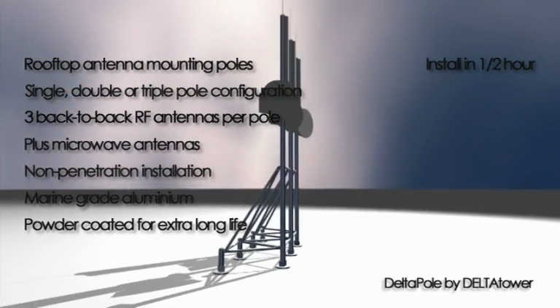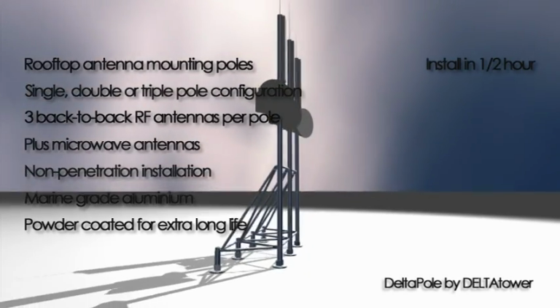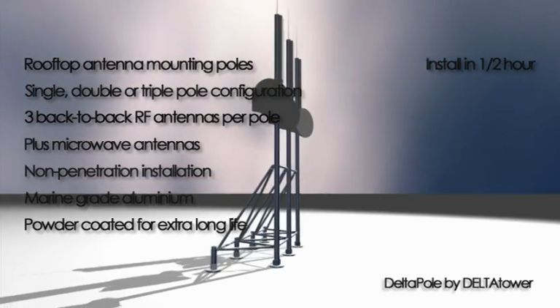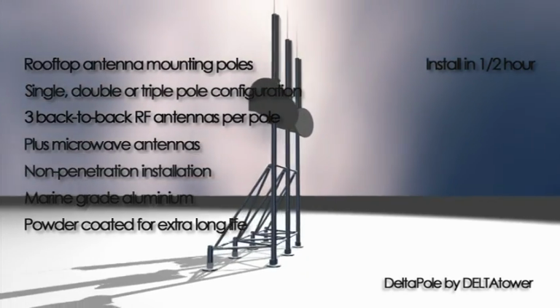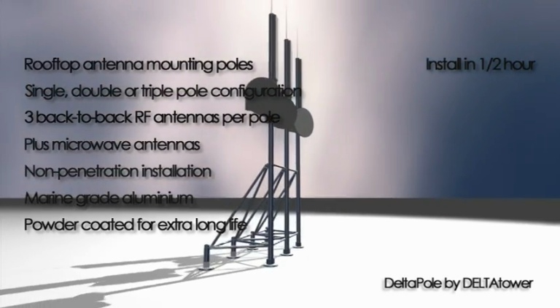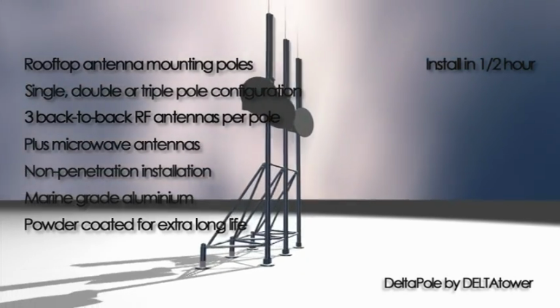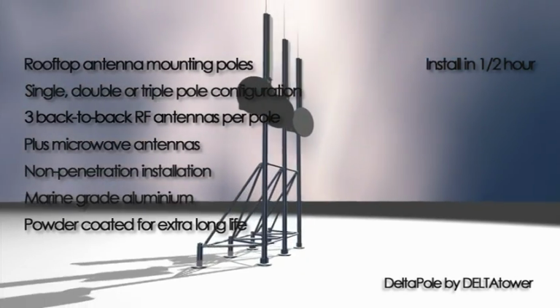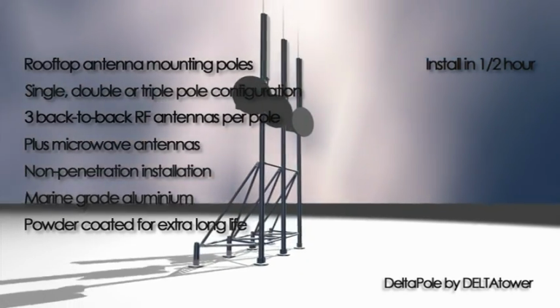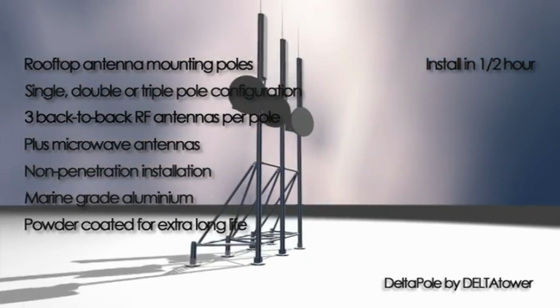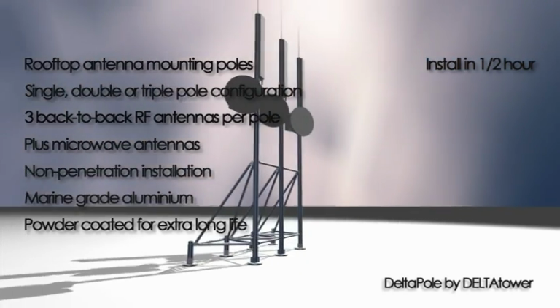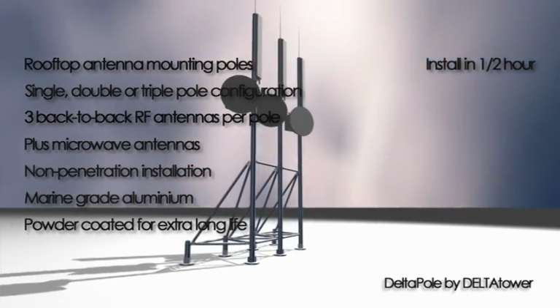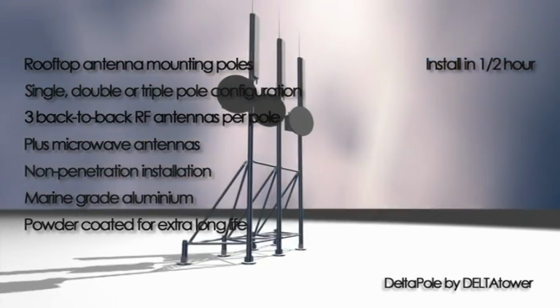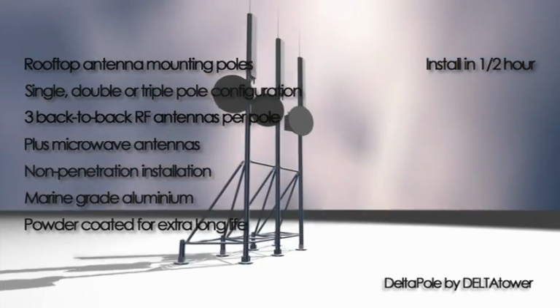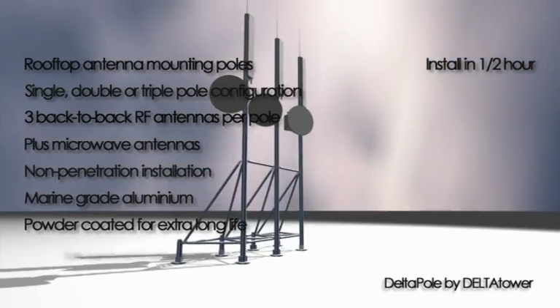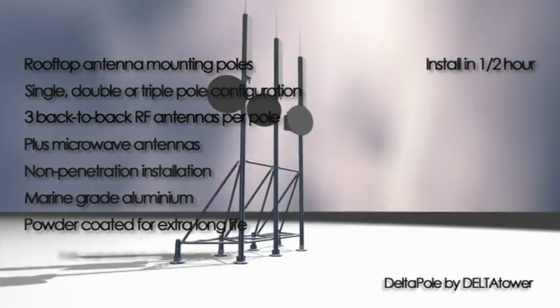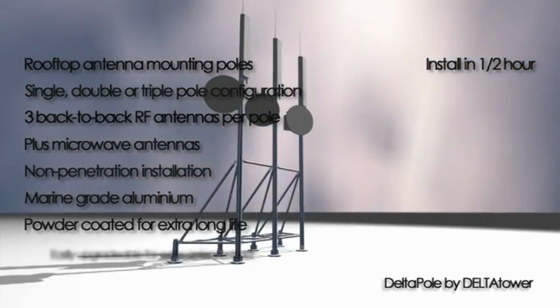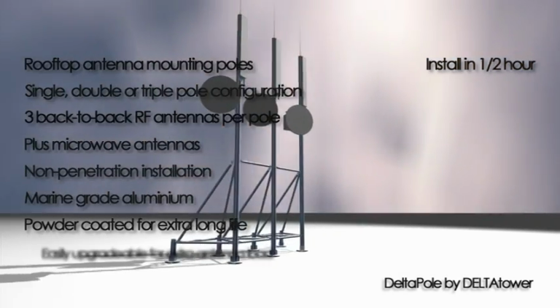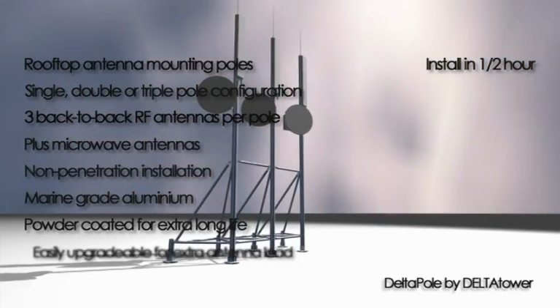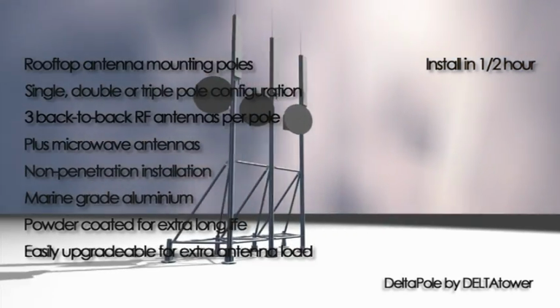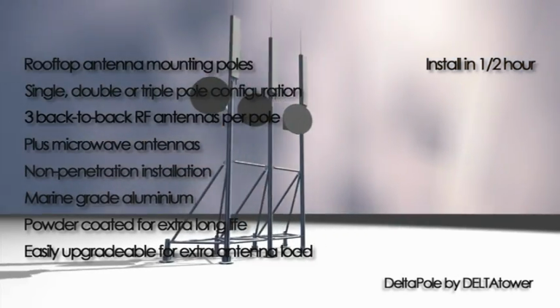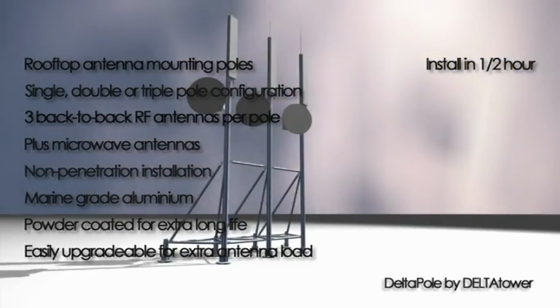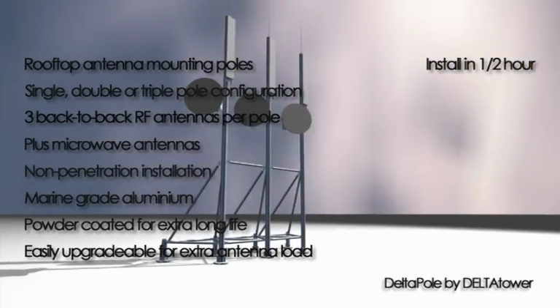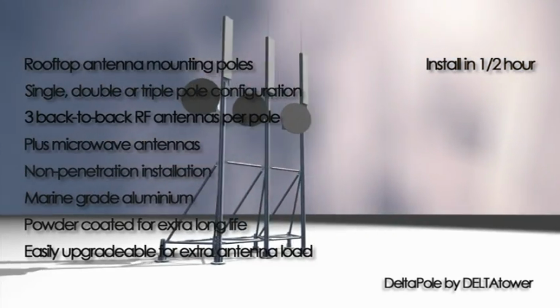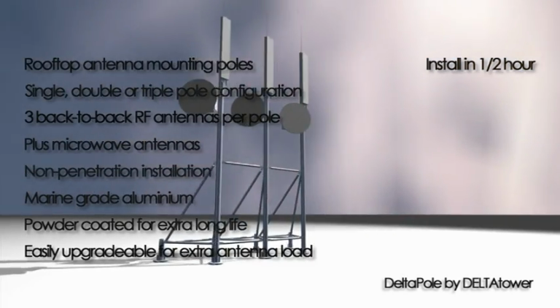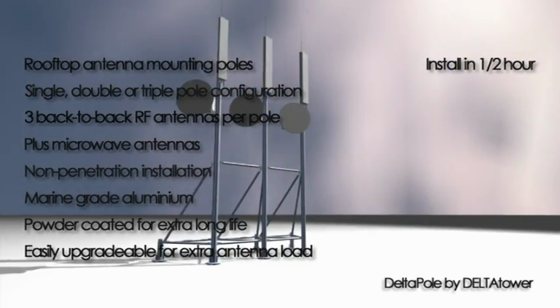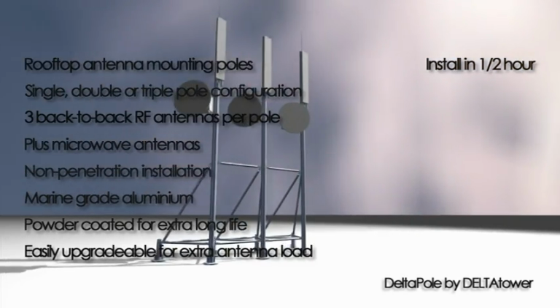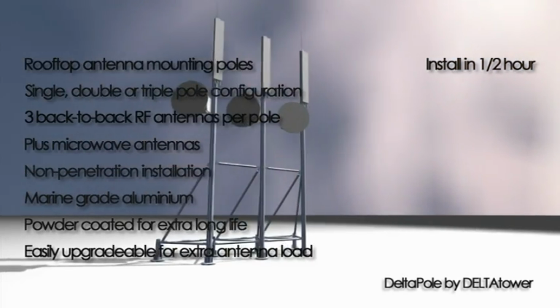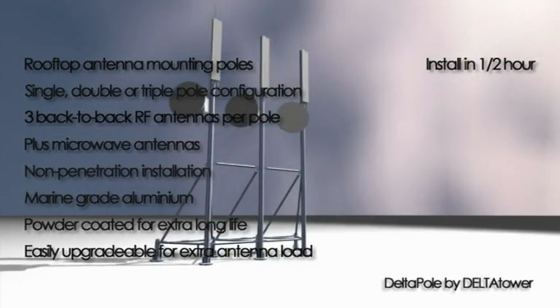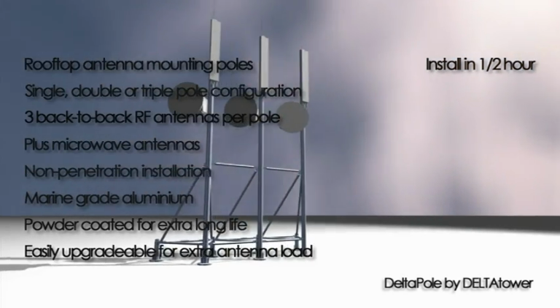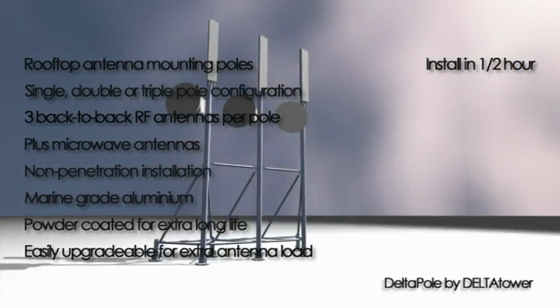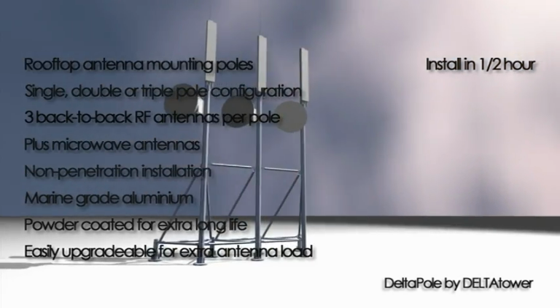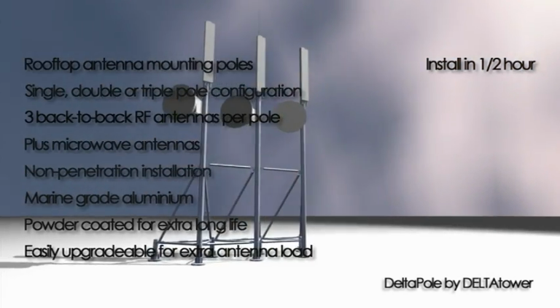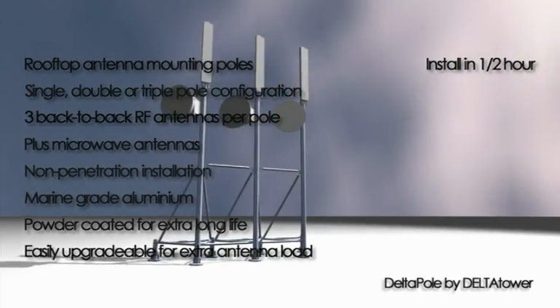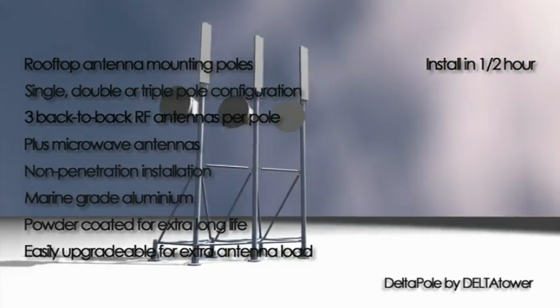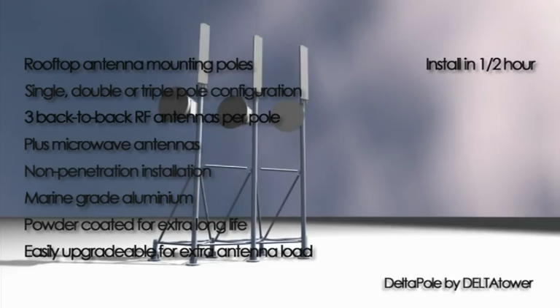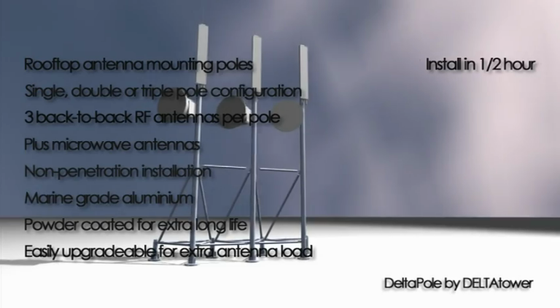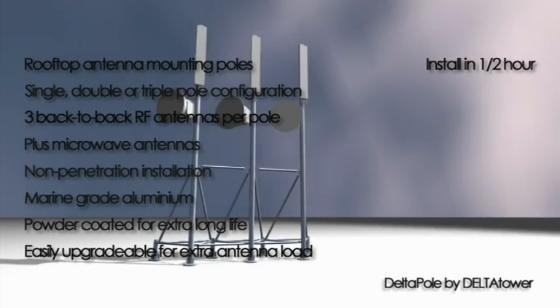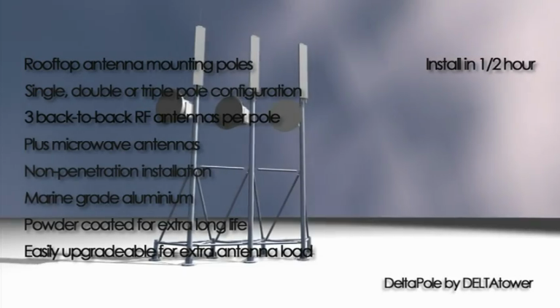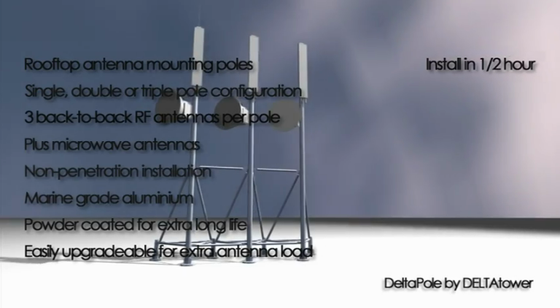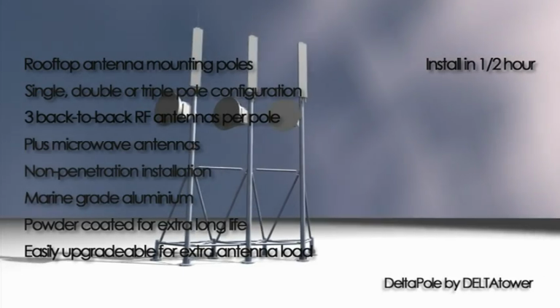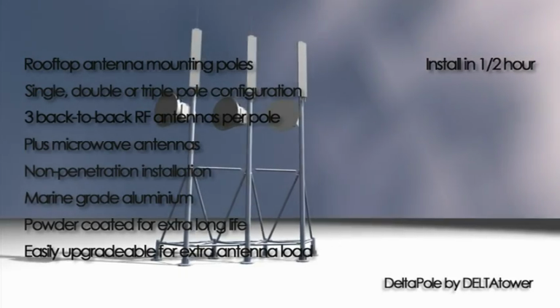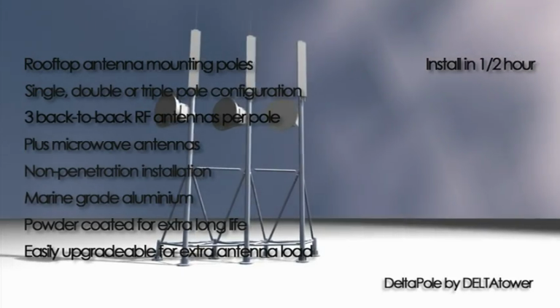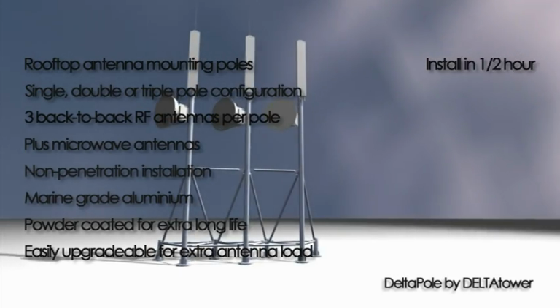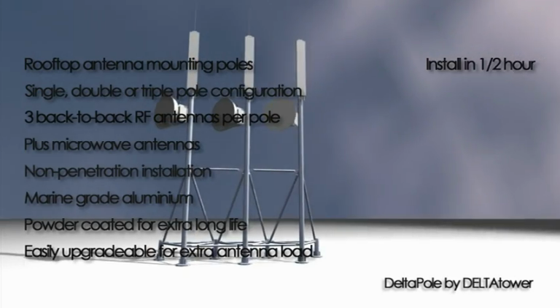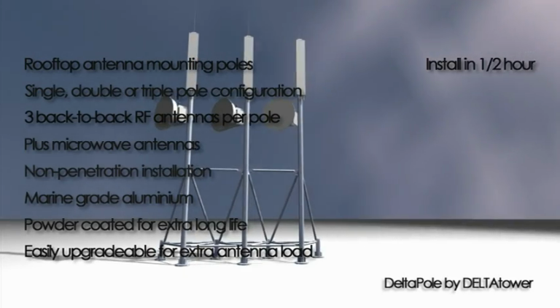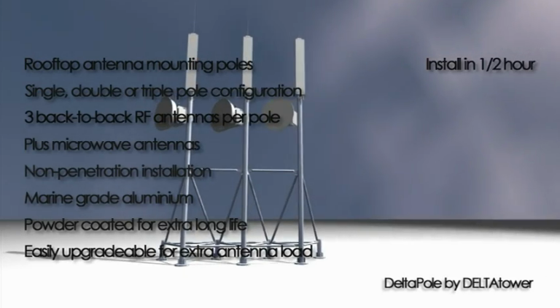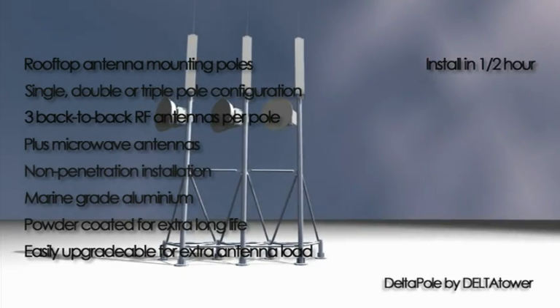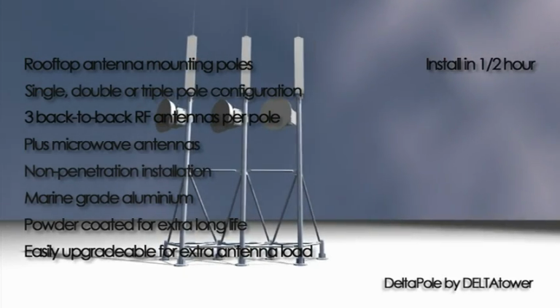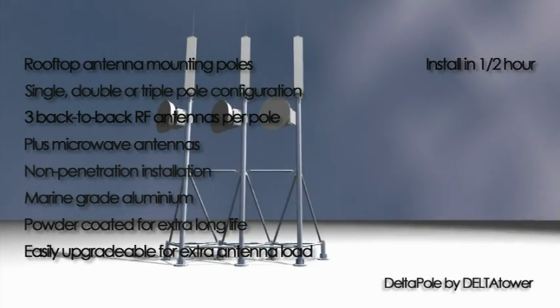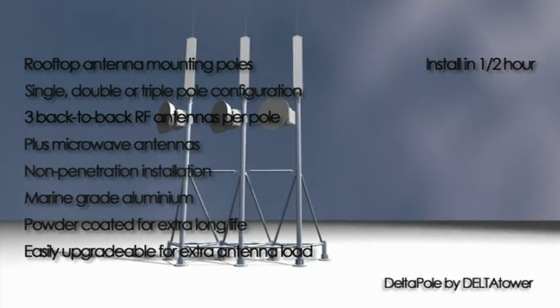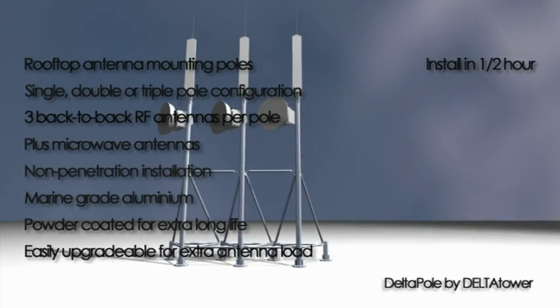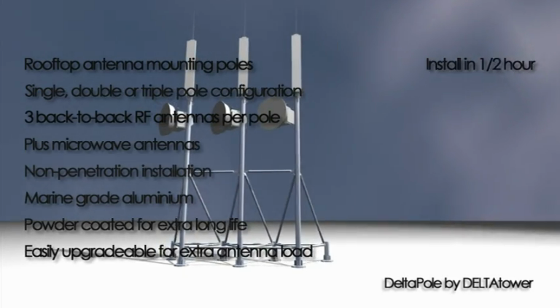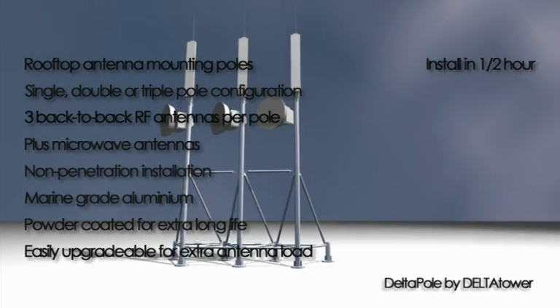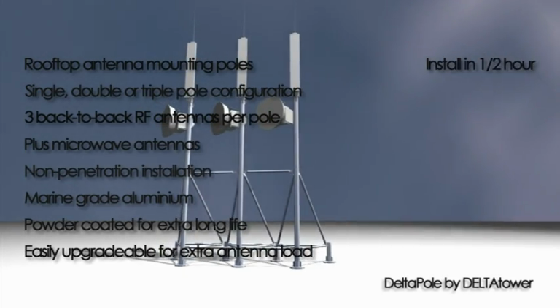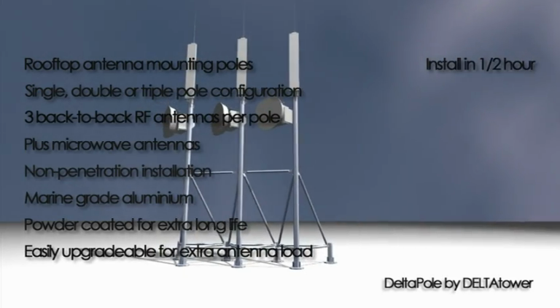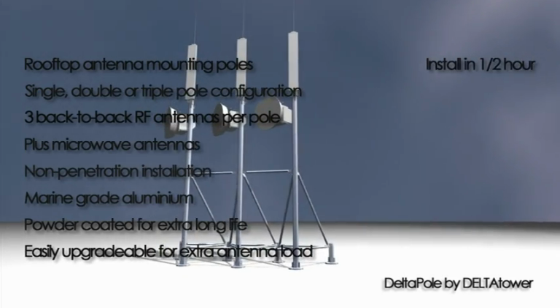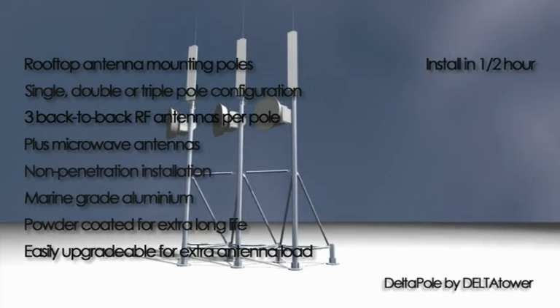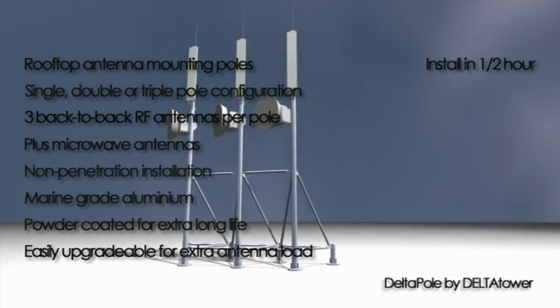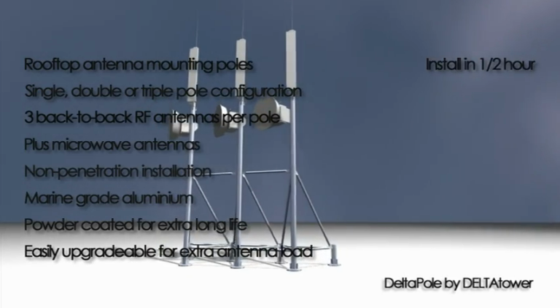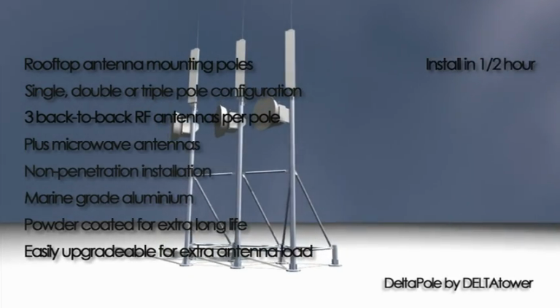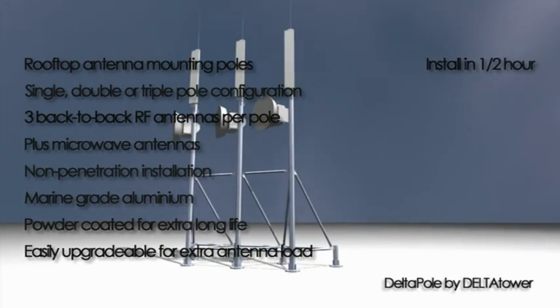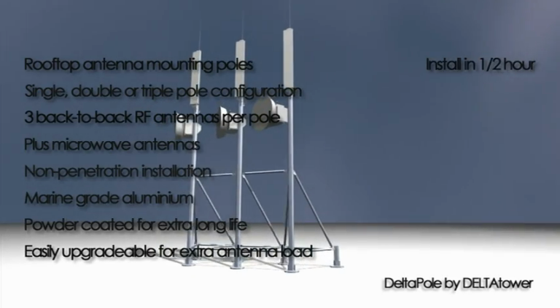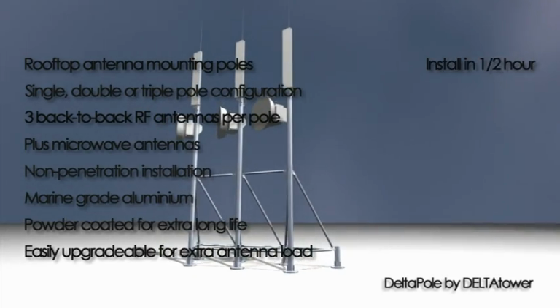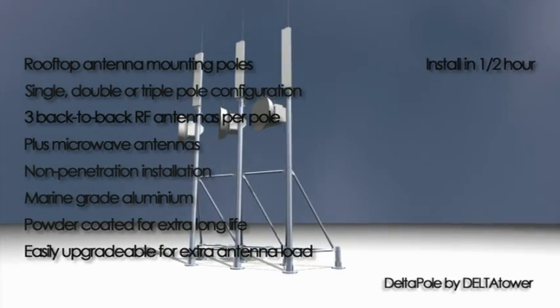Delta Pole is also designed to allow you to upgrade your site's loading capacity later if you need to add more antennas.